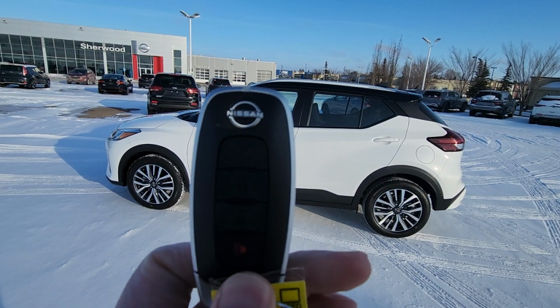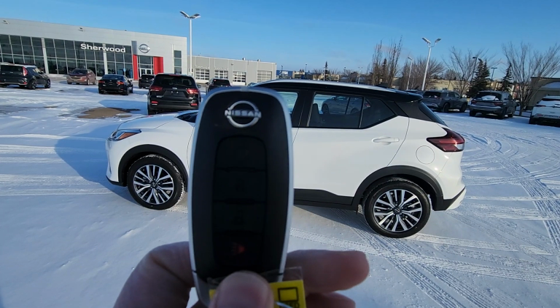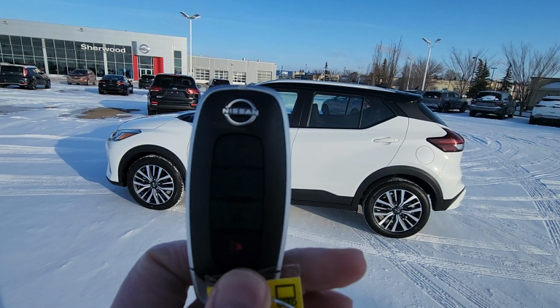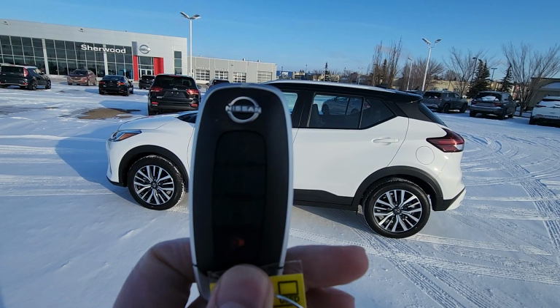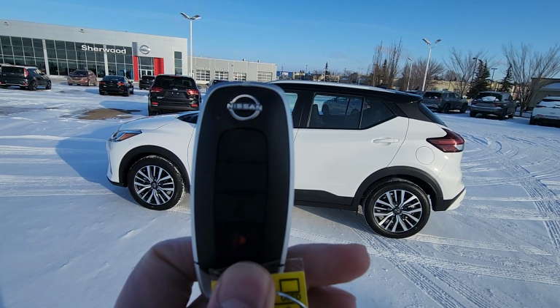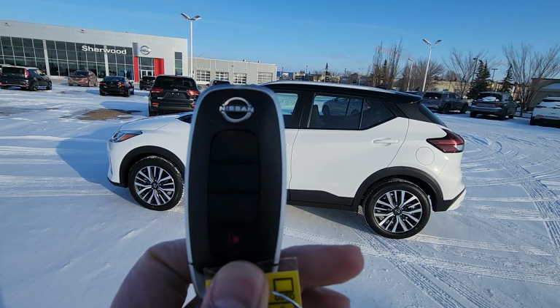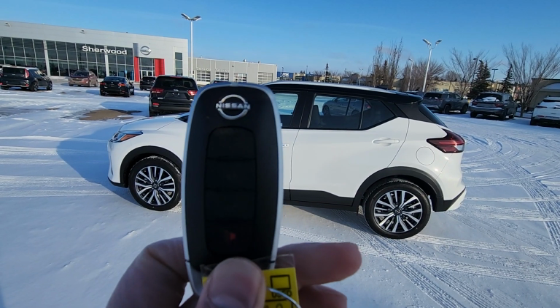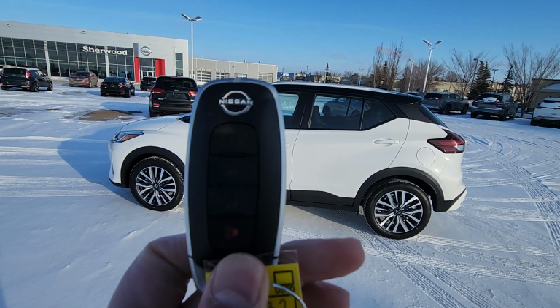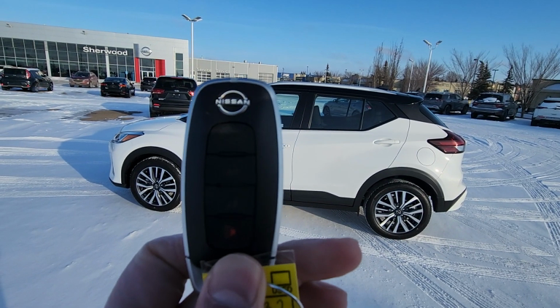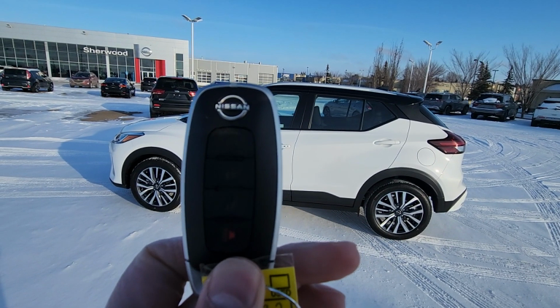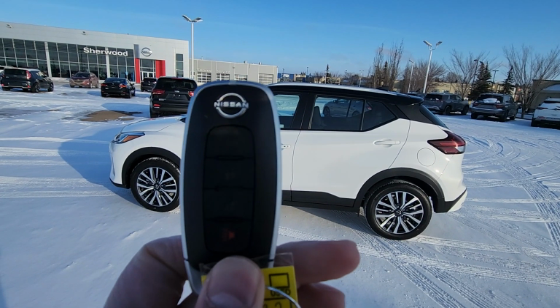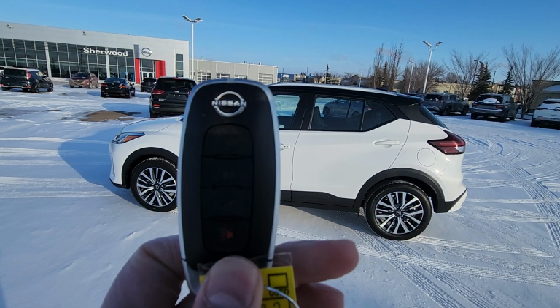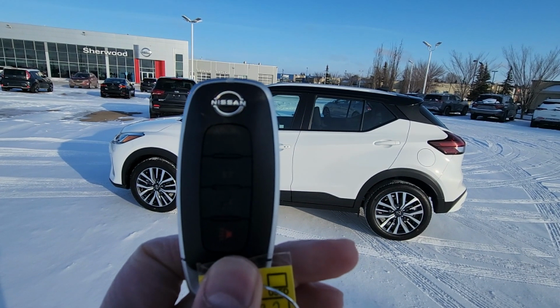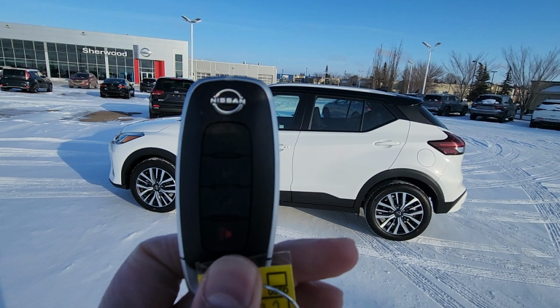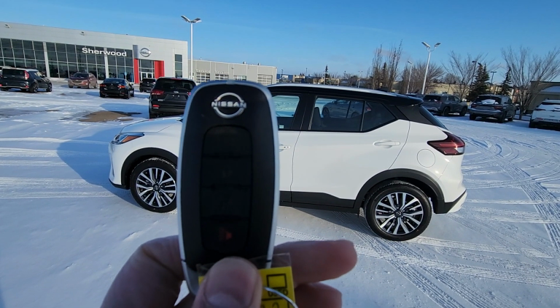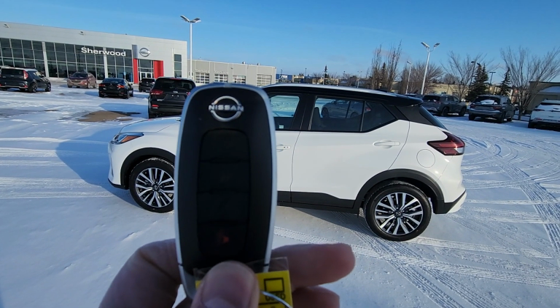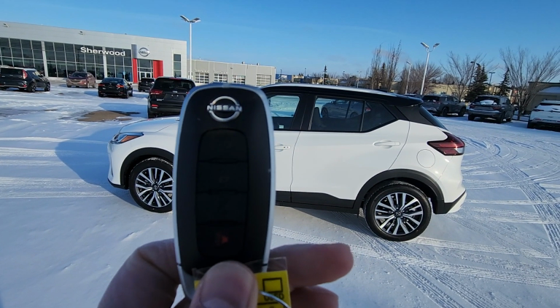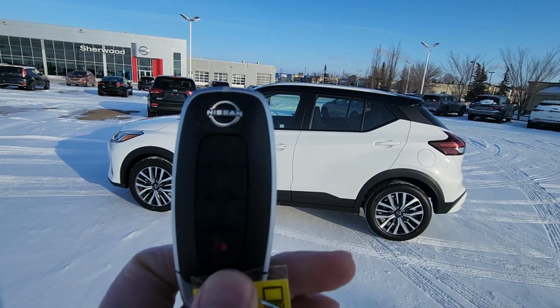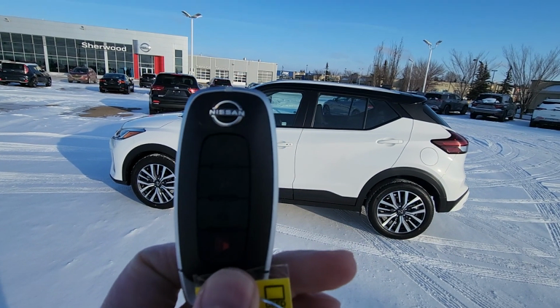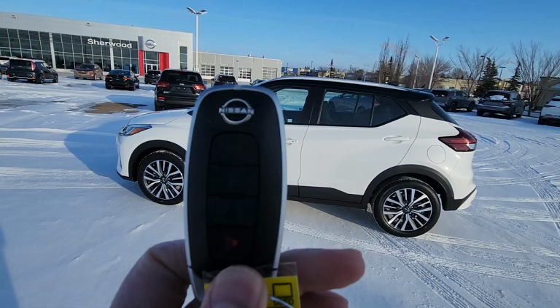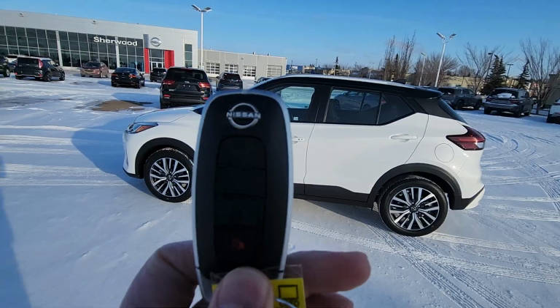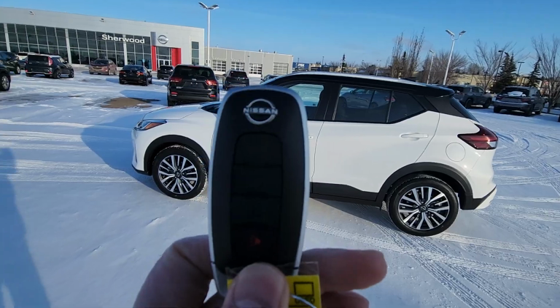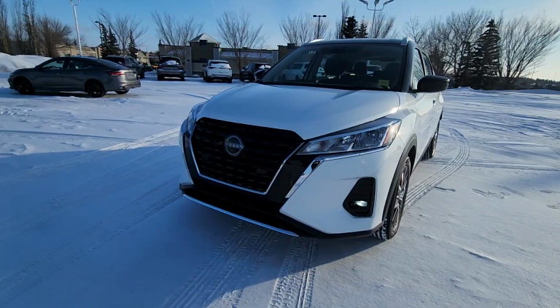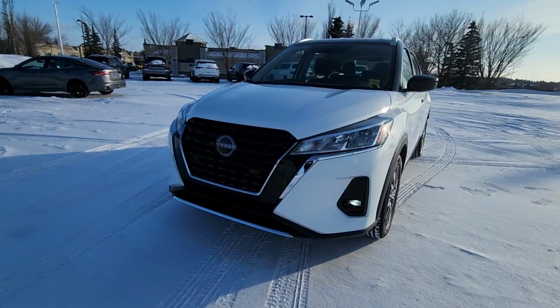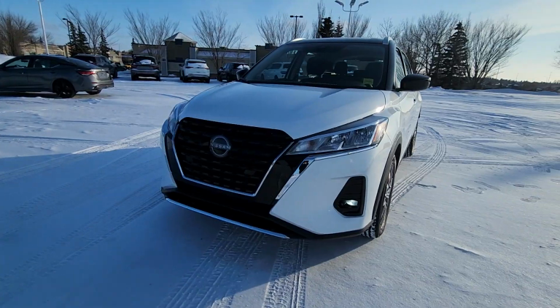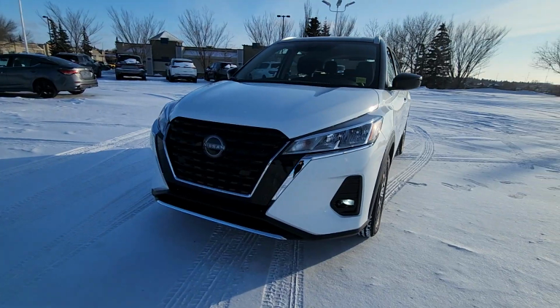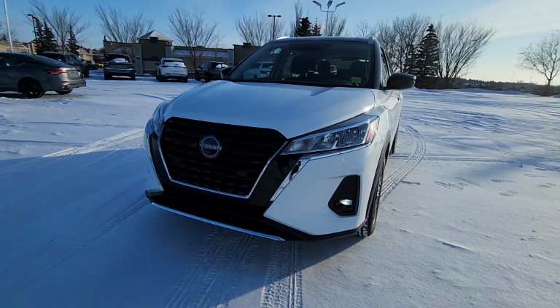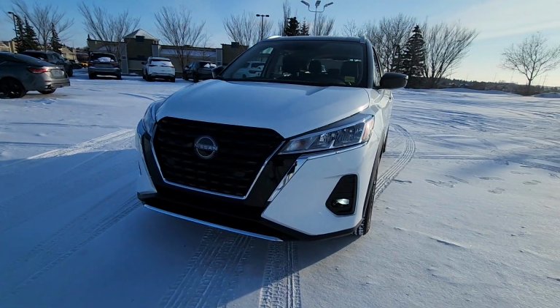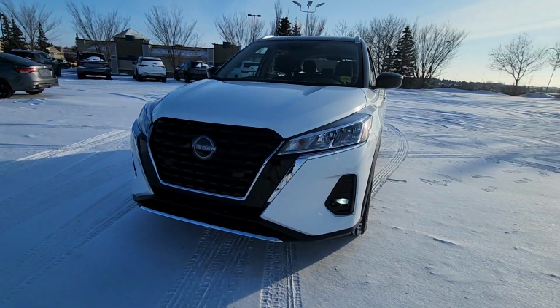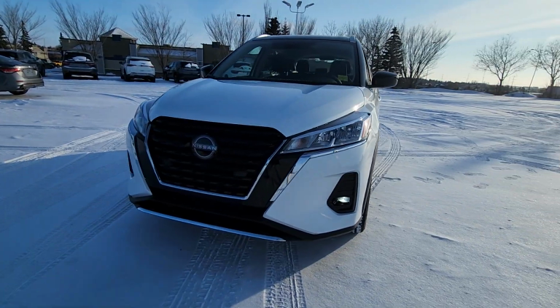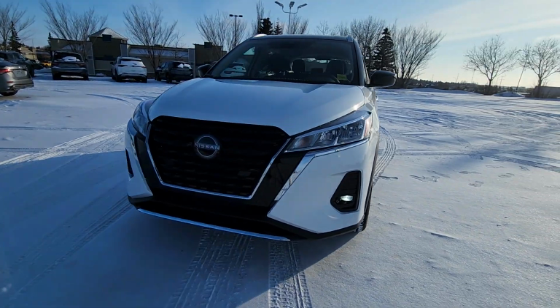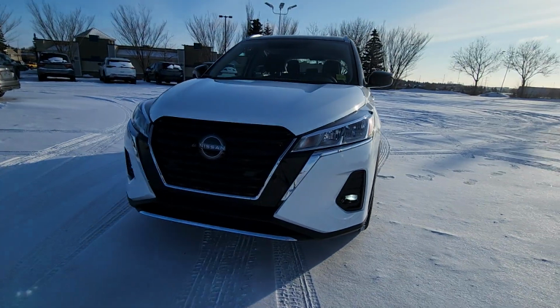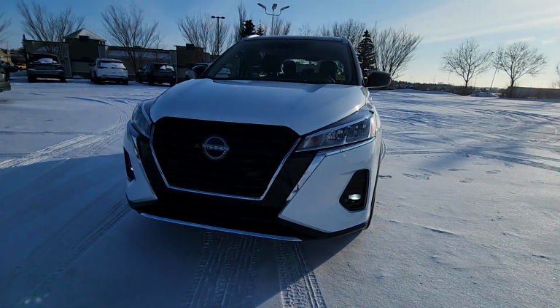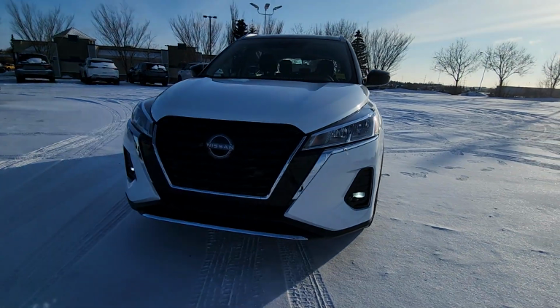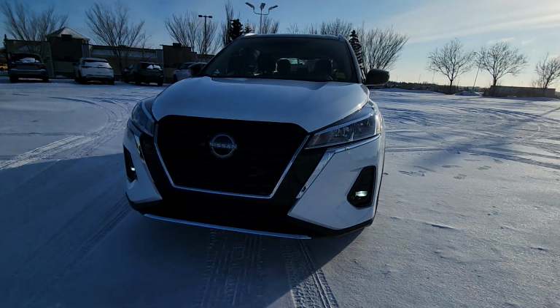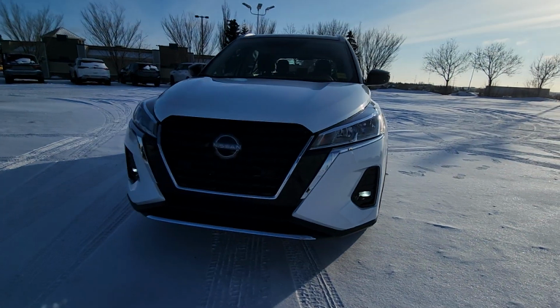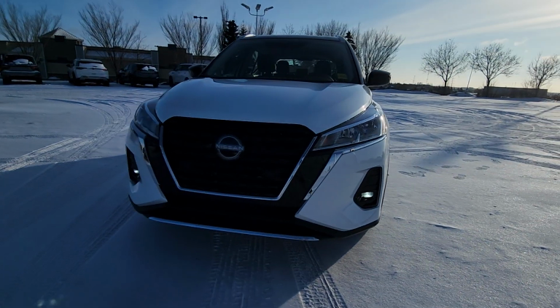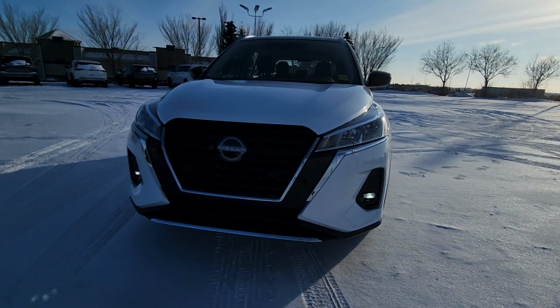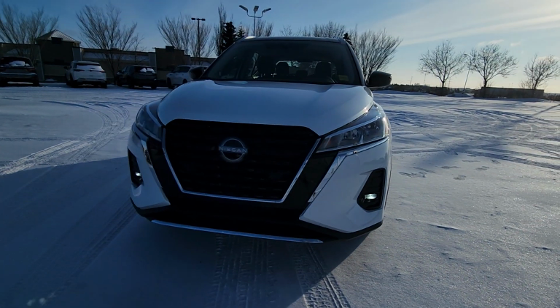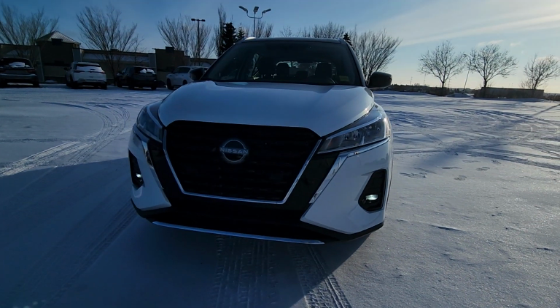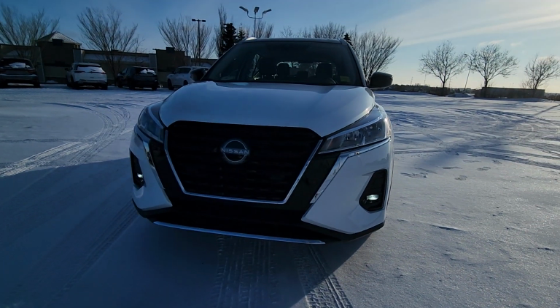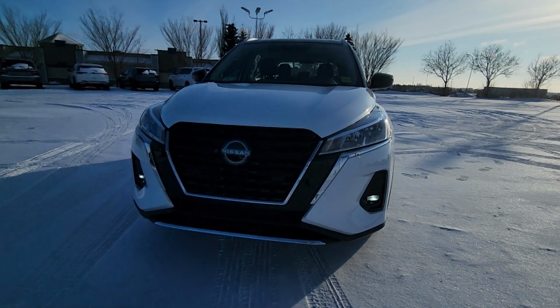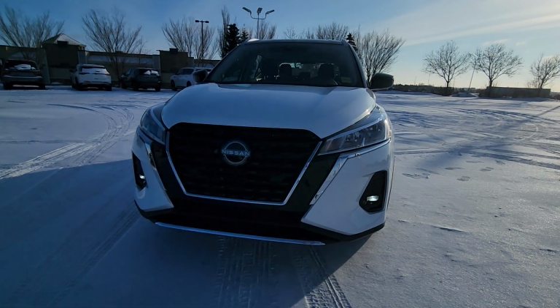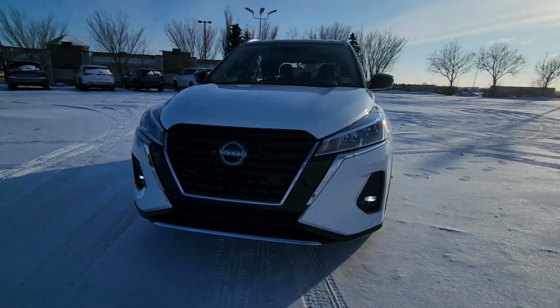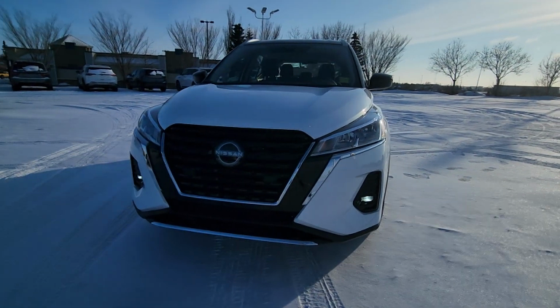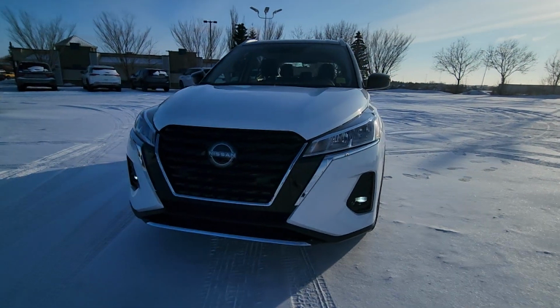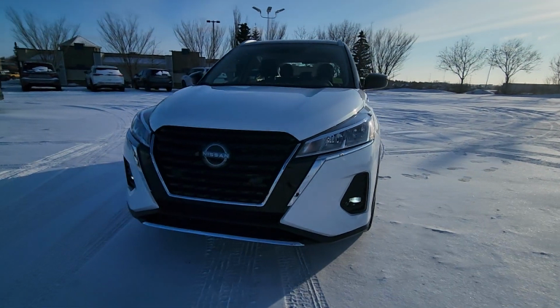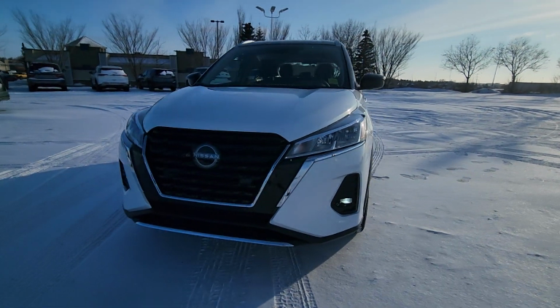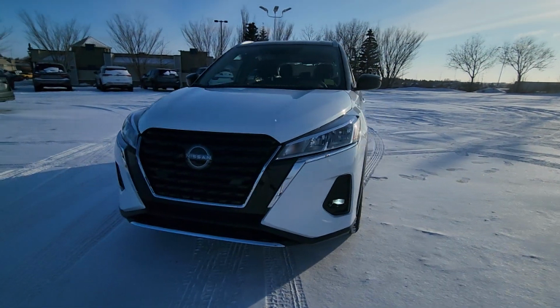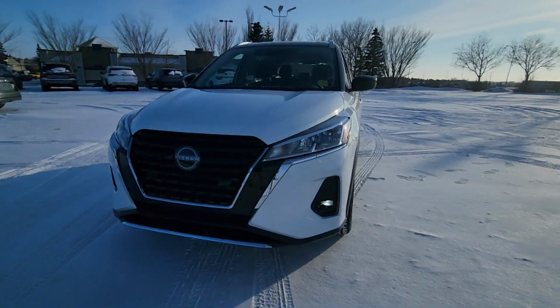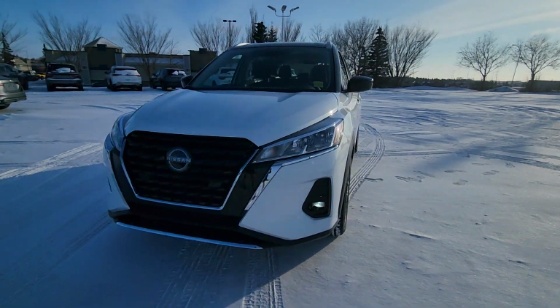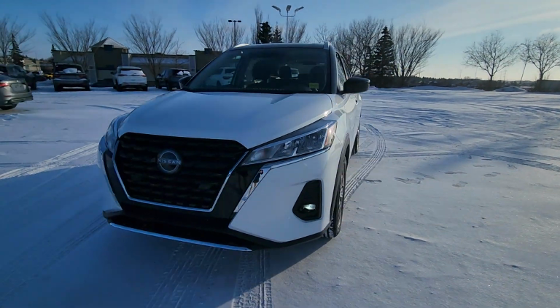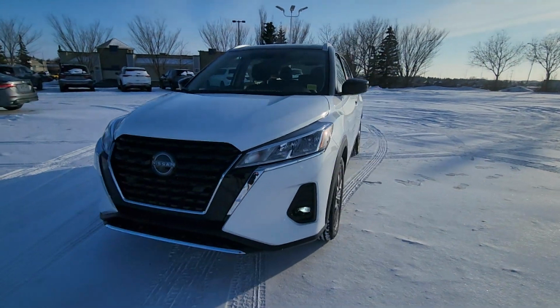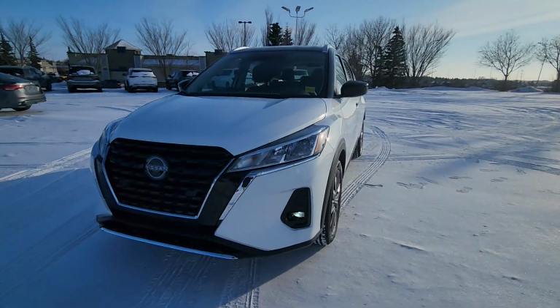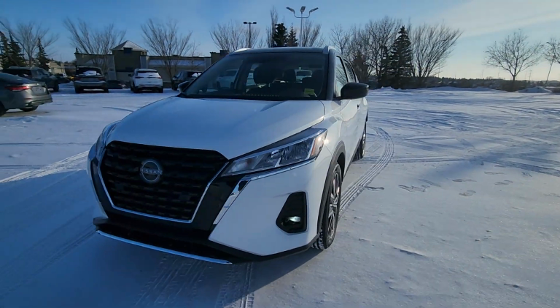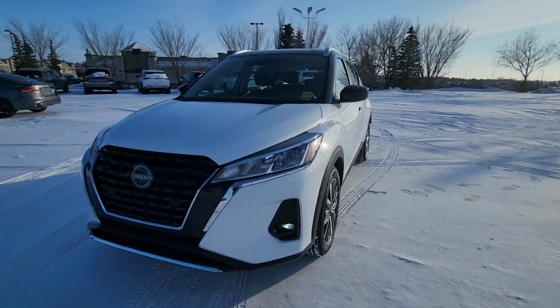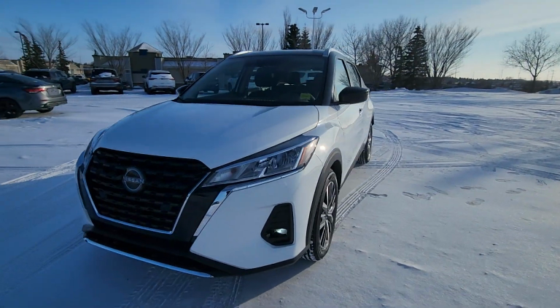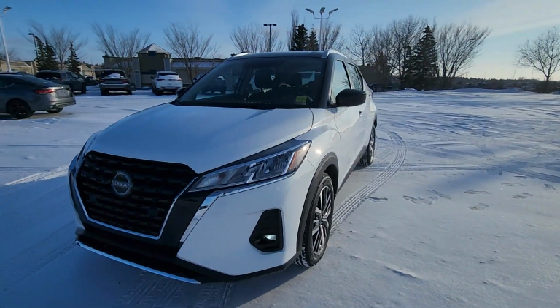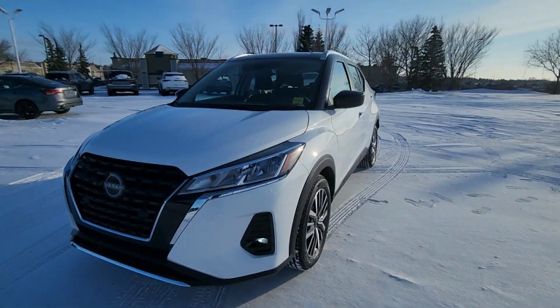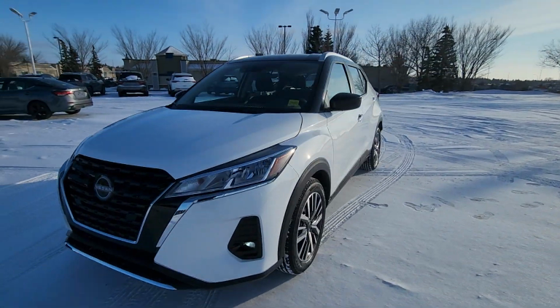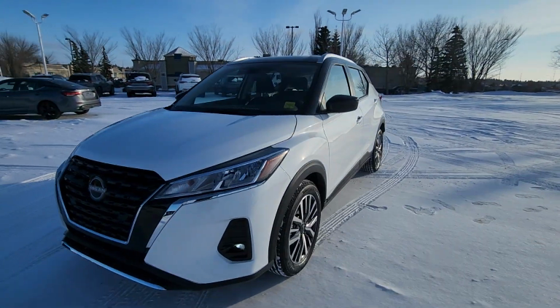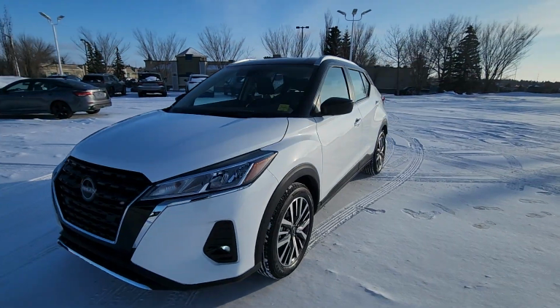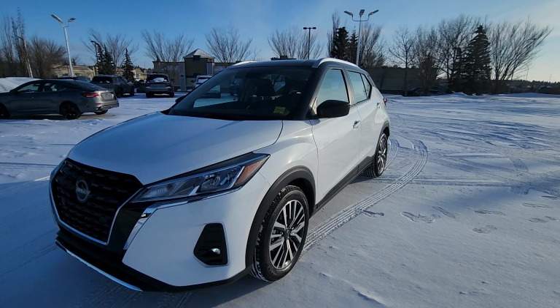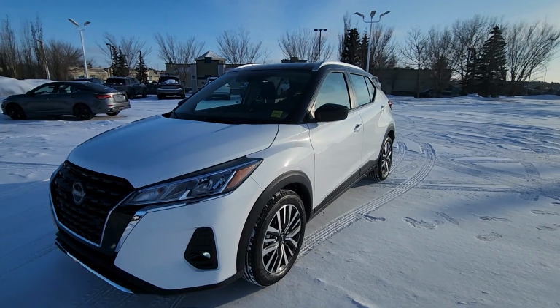This one does come with the remote starter on the key fob. That's a look from the front — it comes with the front collision warning, LED tail light ring lights.